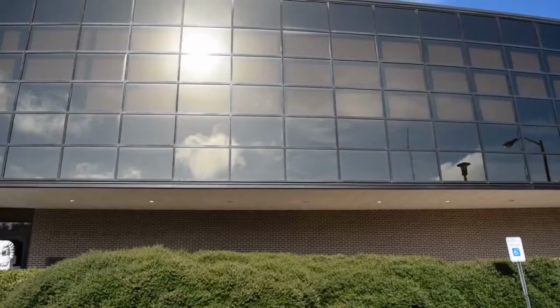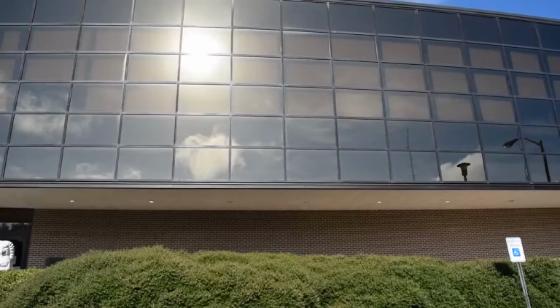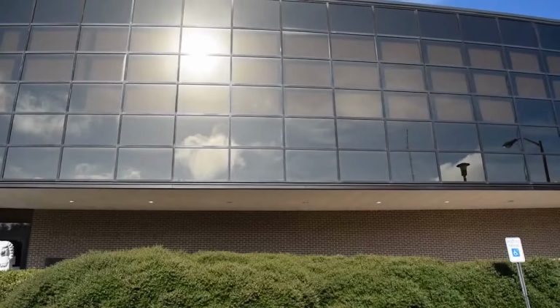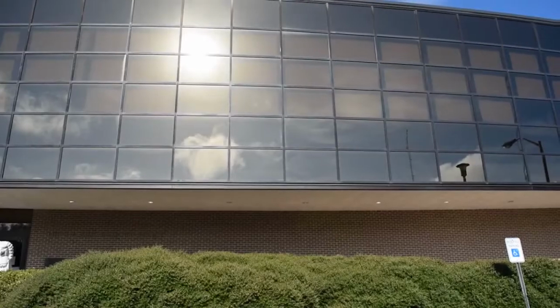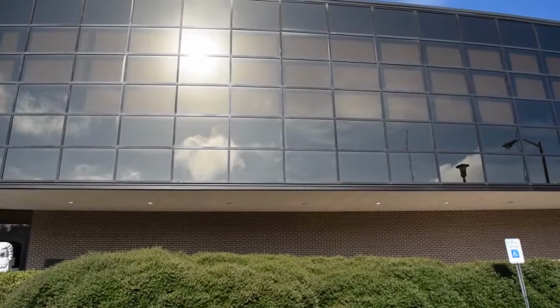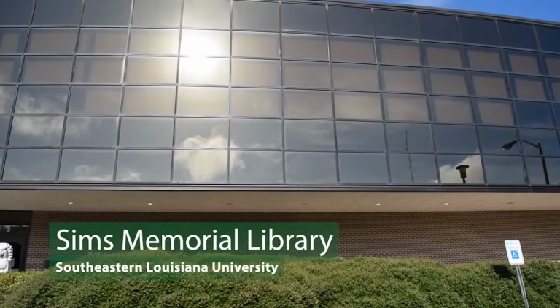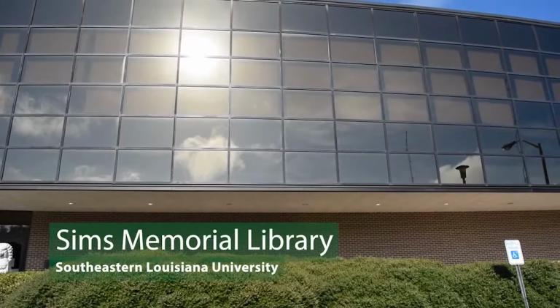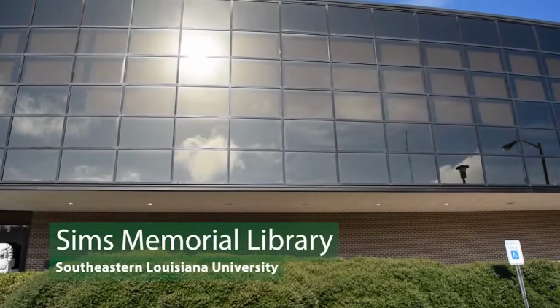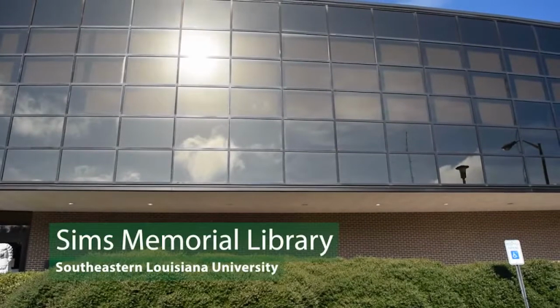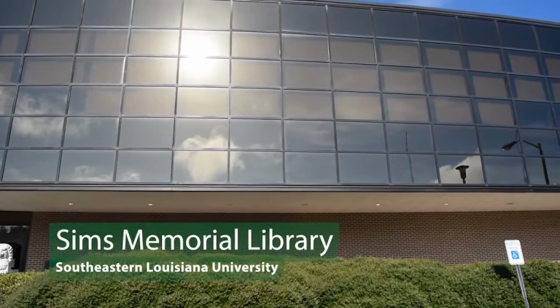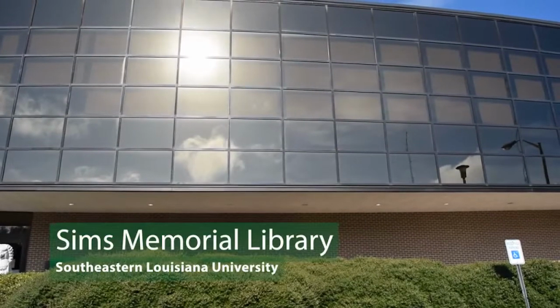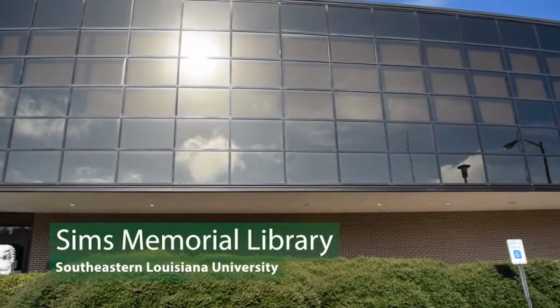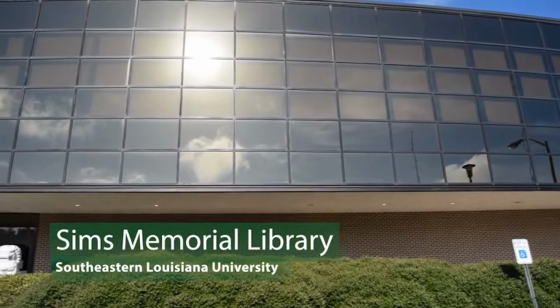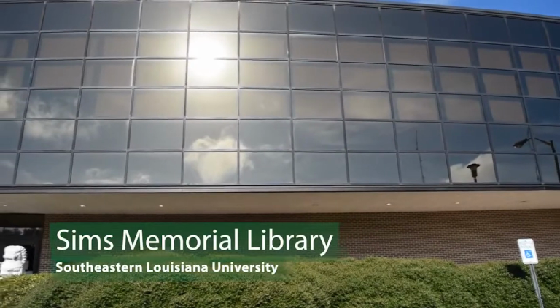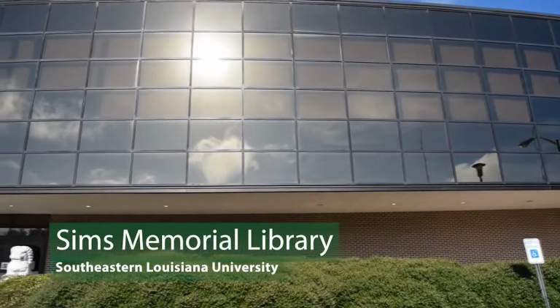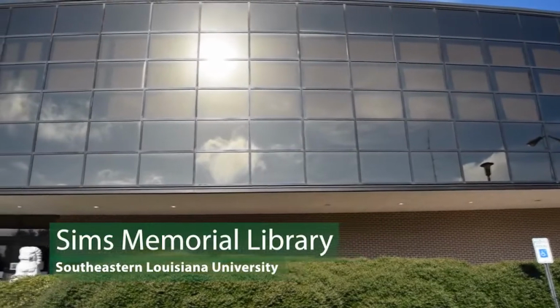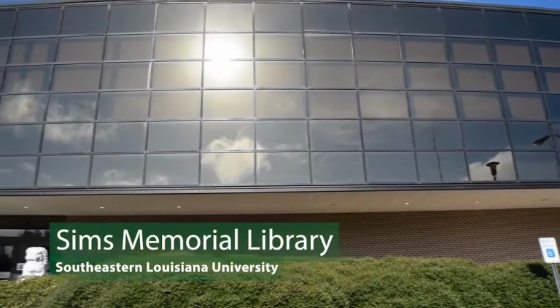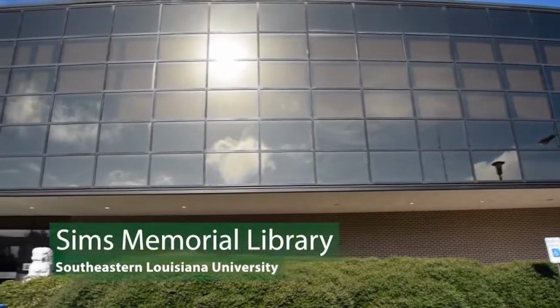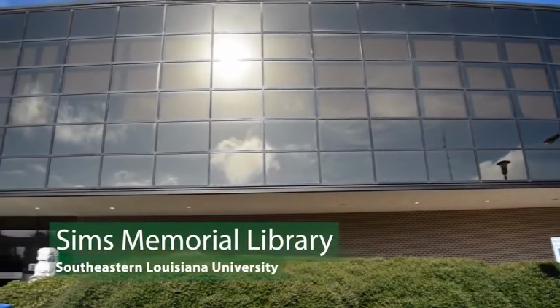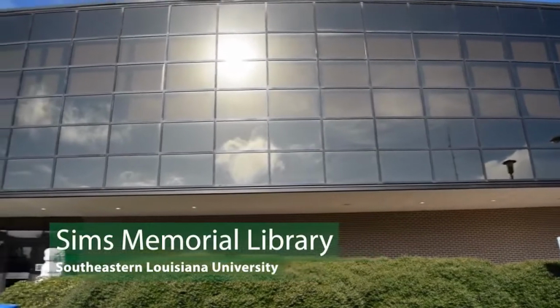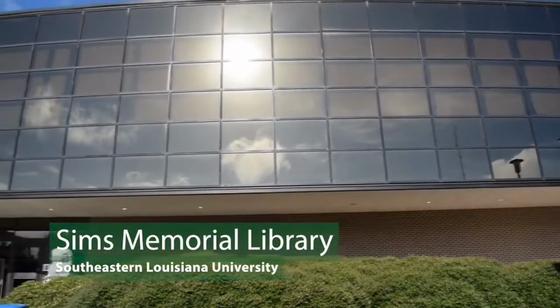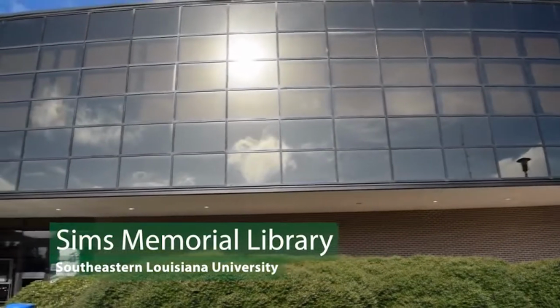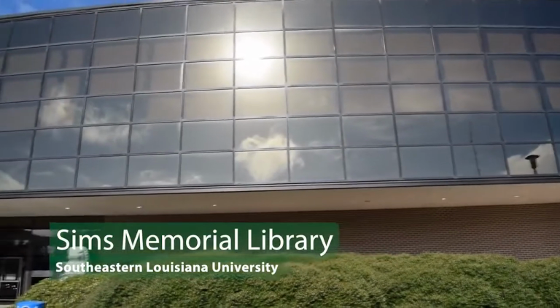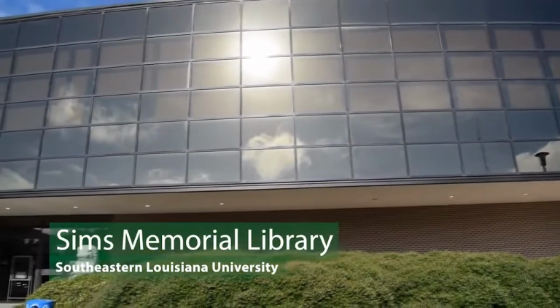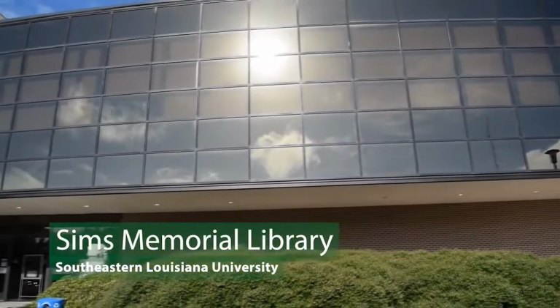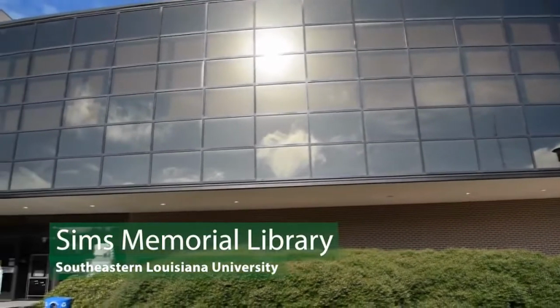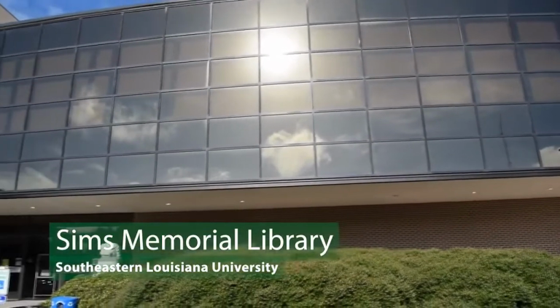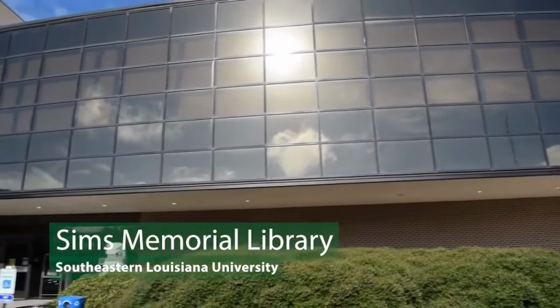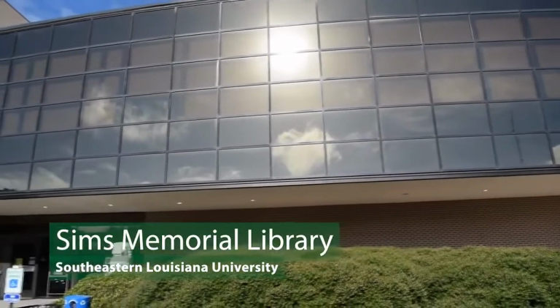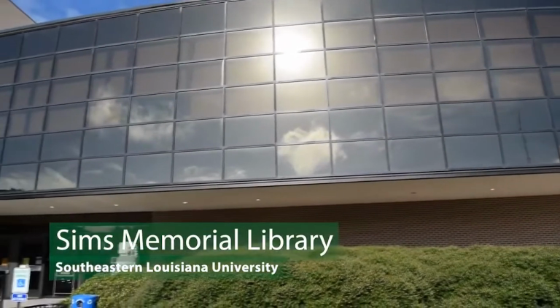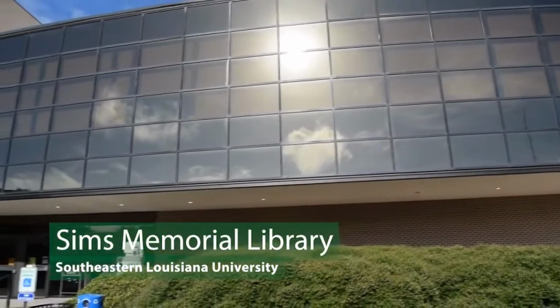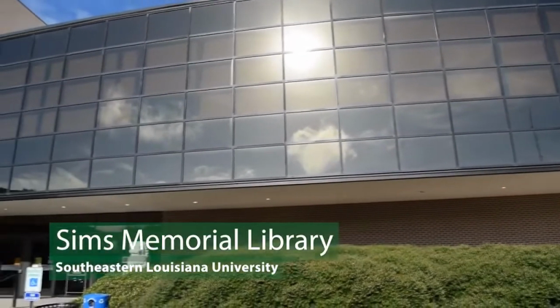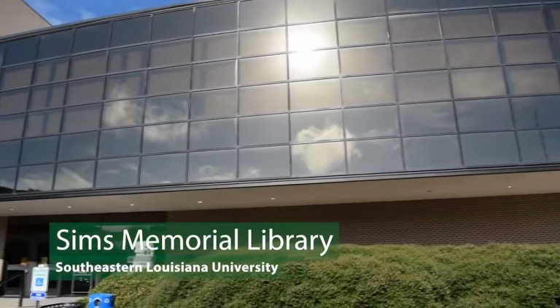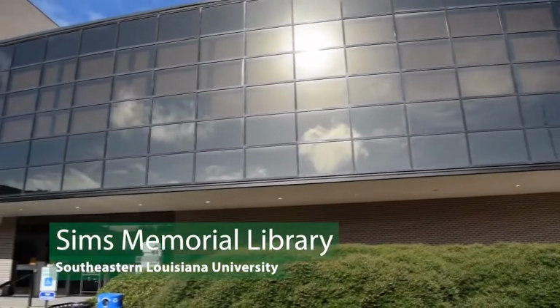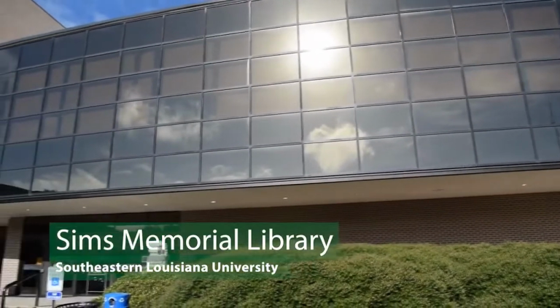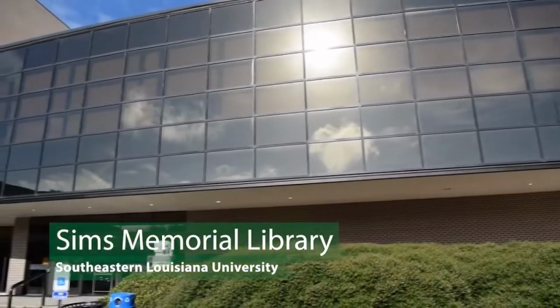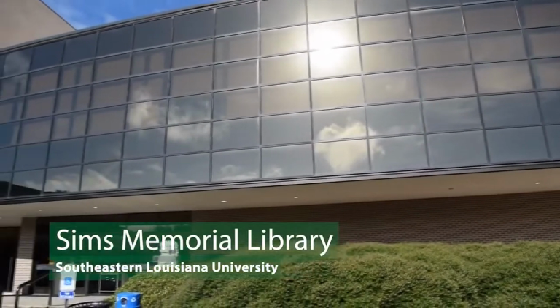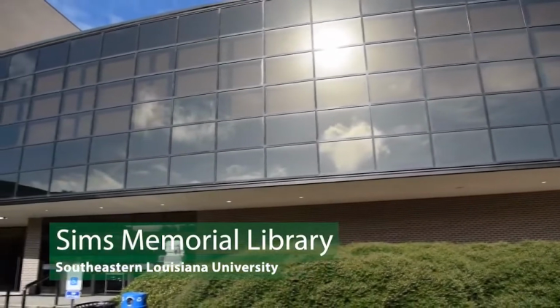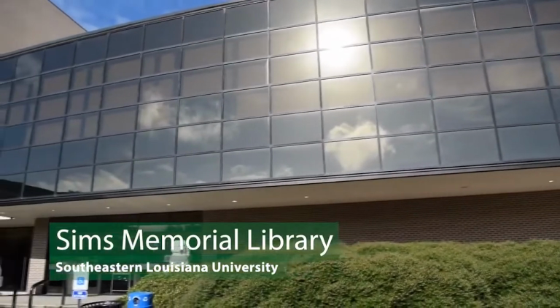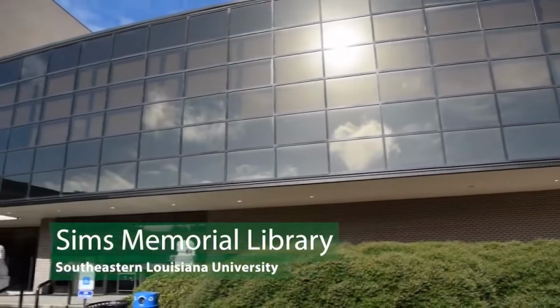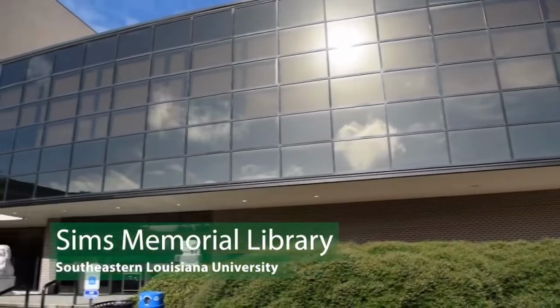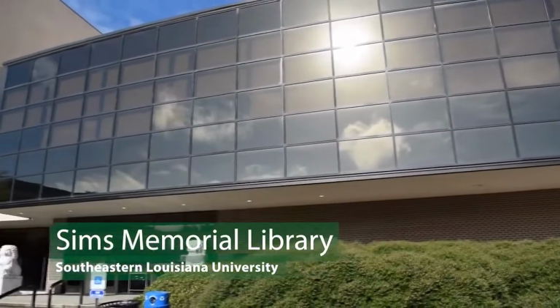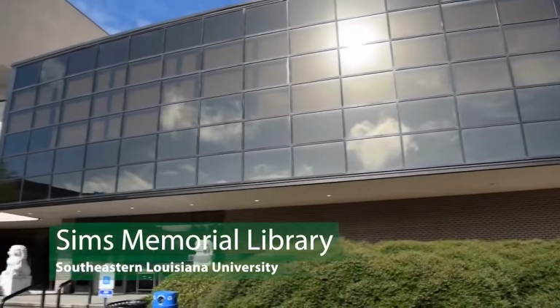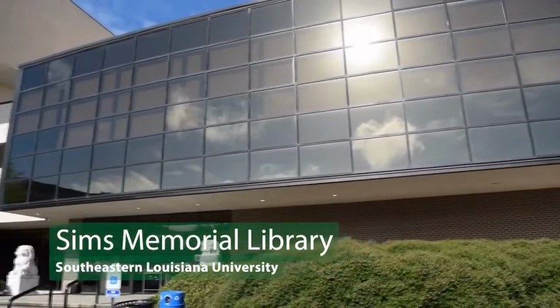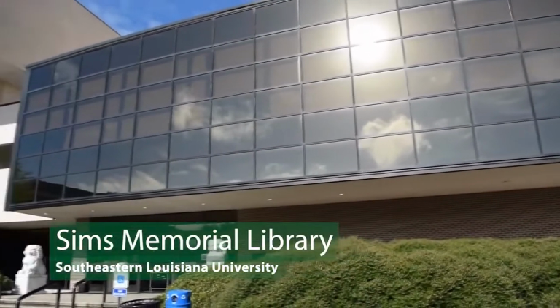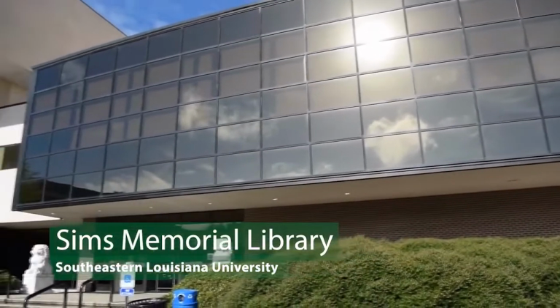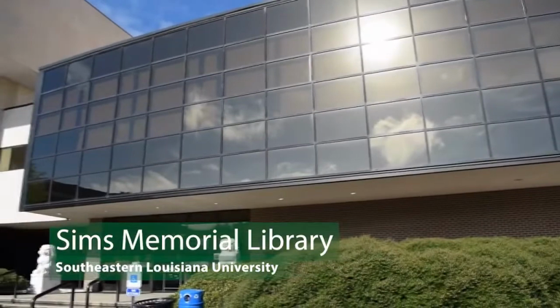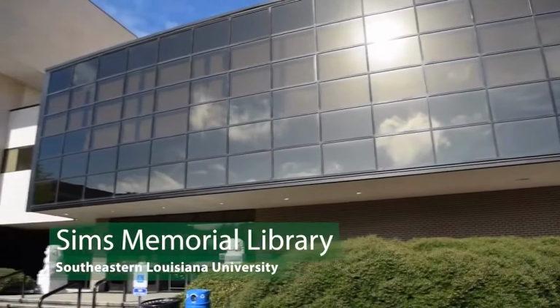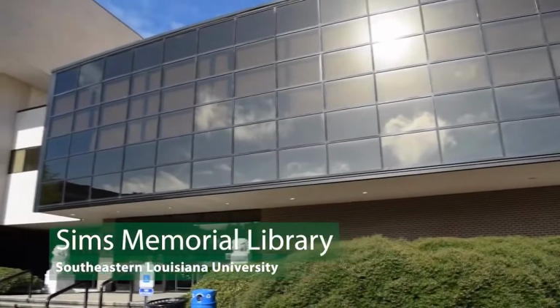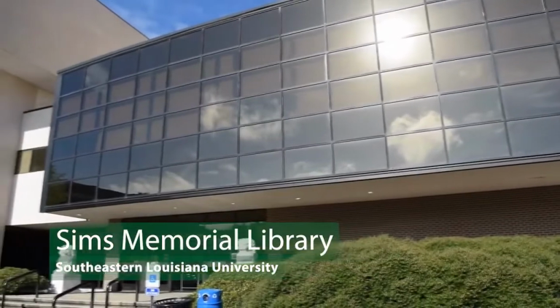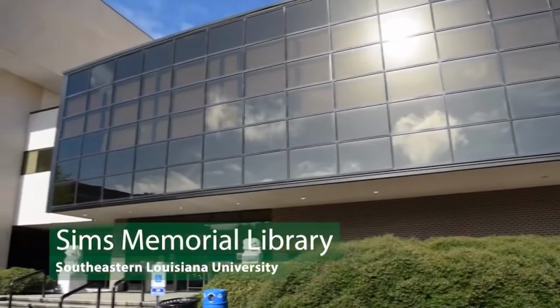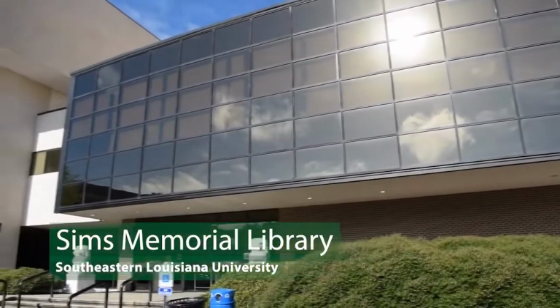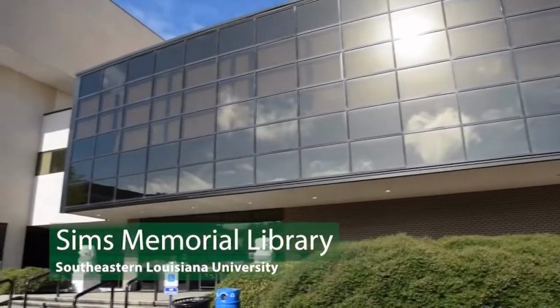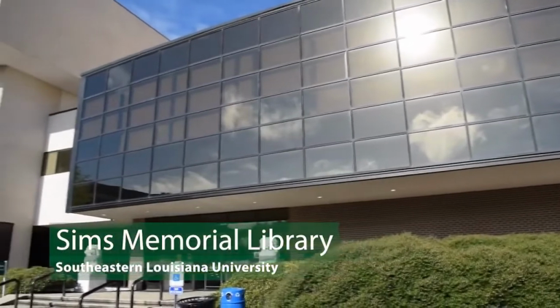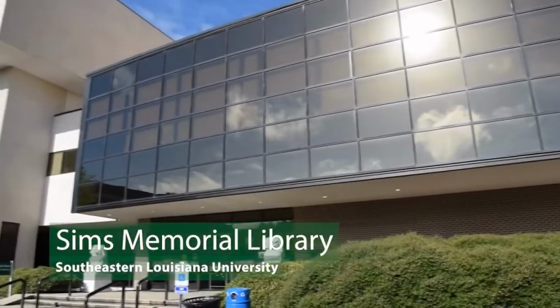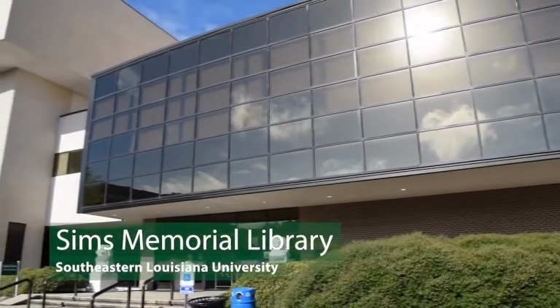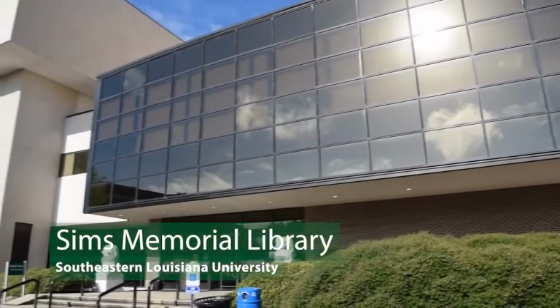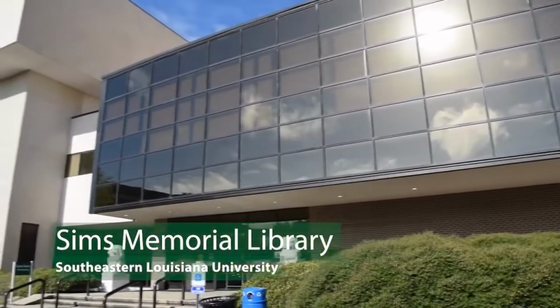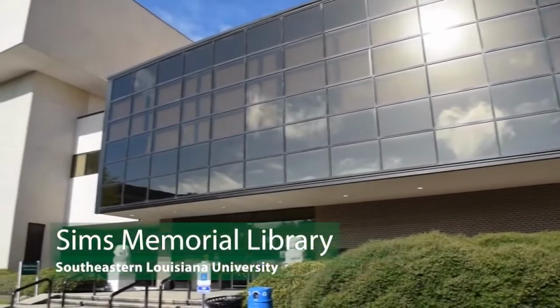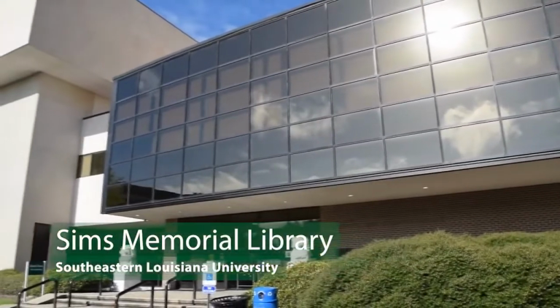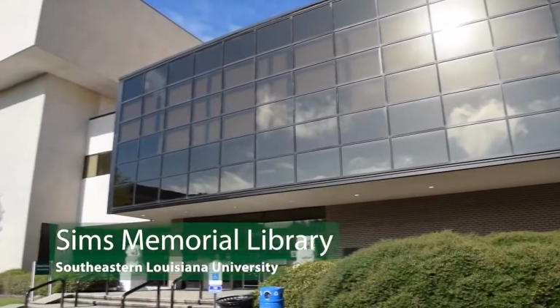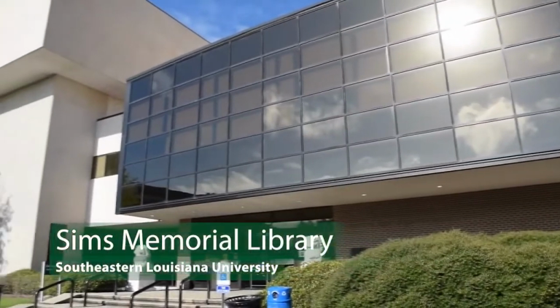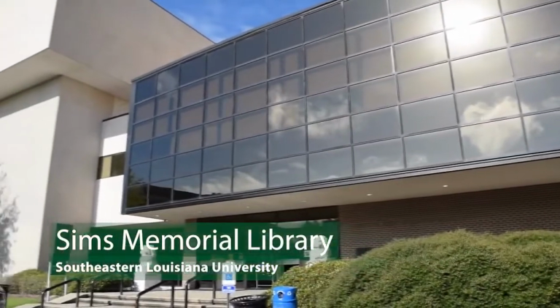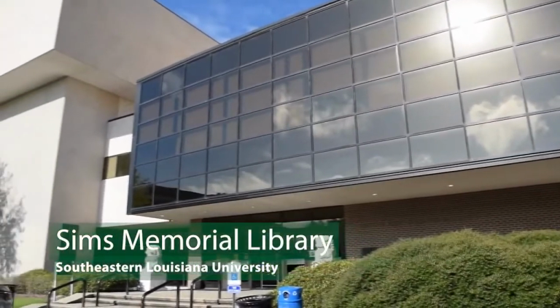Welcome to Southeastern Louisiana University. We're glad you could join us for a brief tour of Sims Memorial Library.